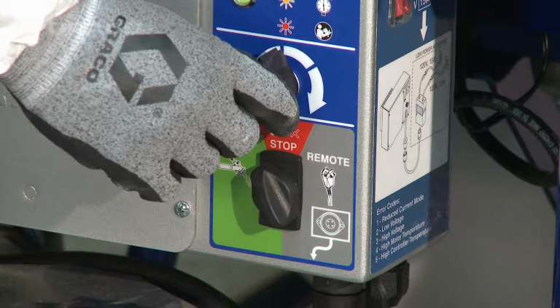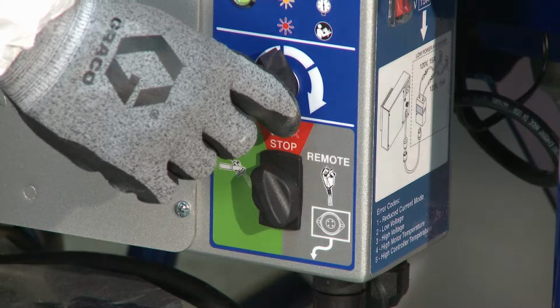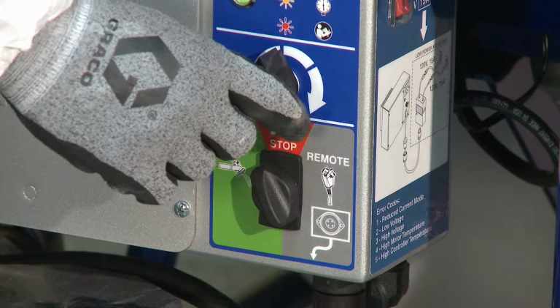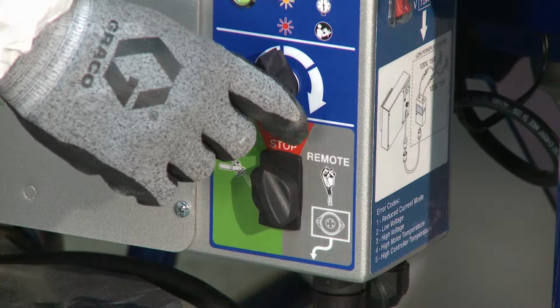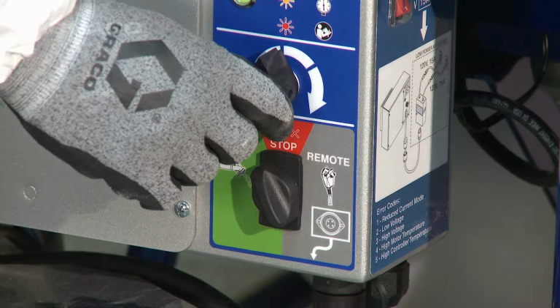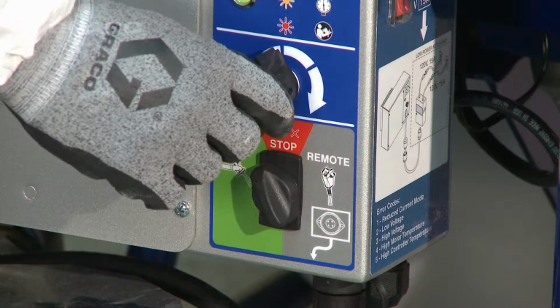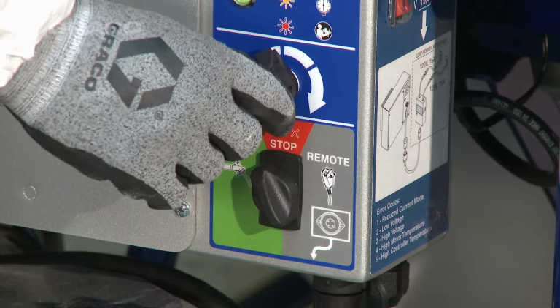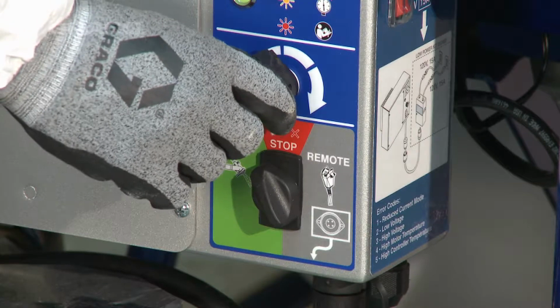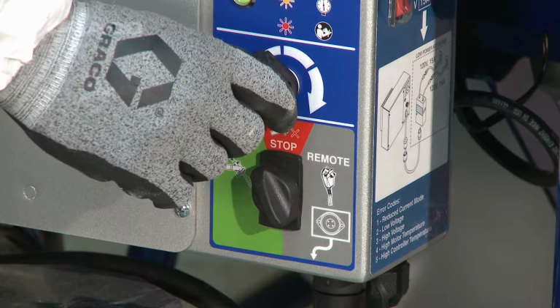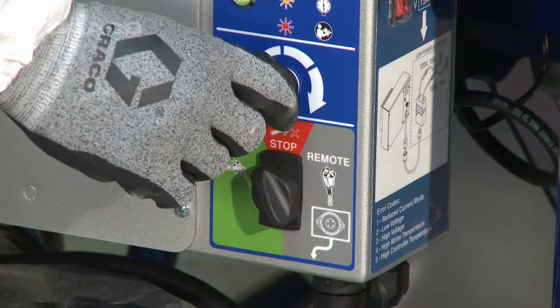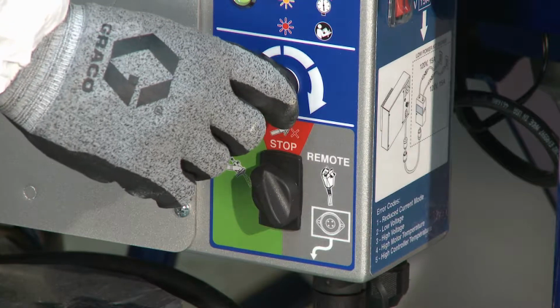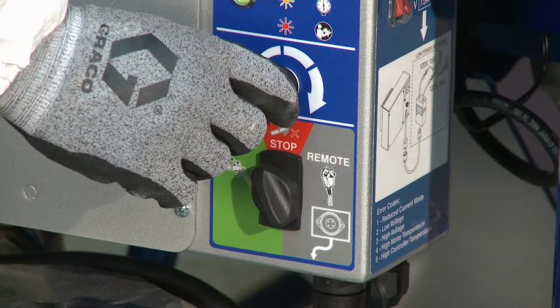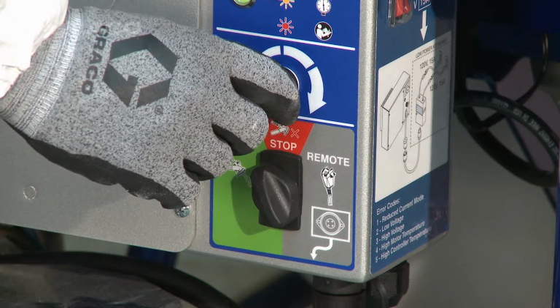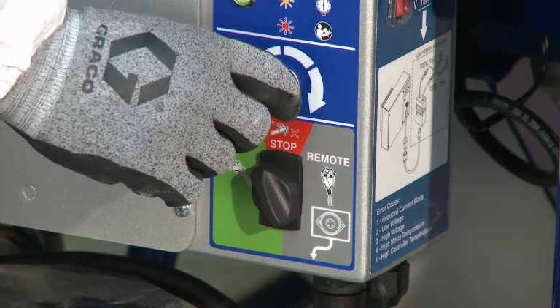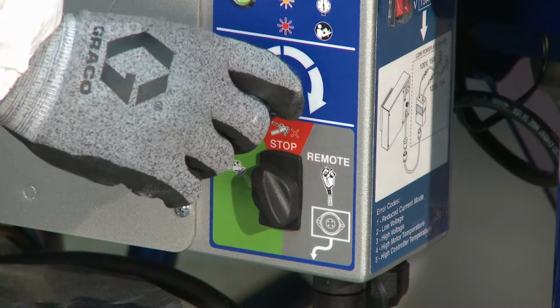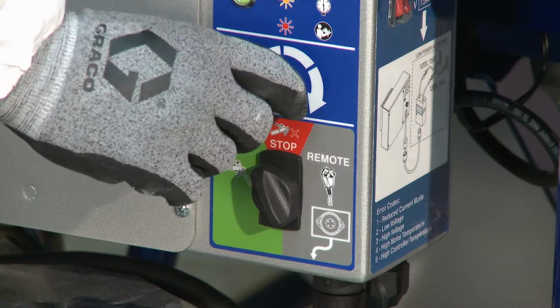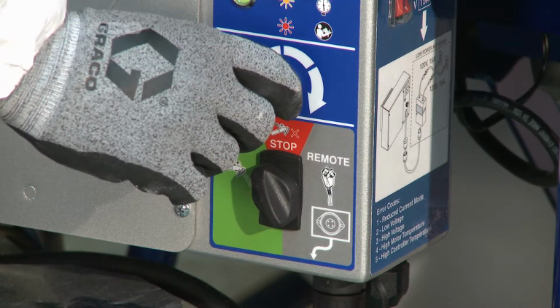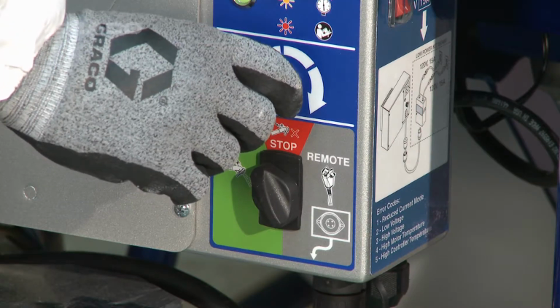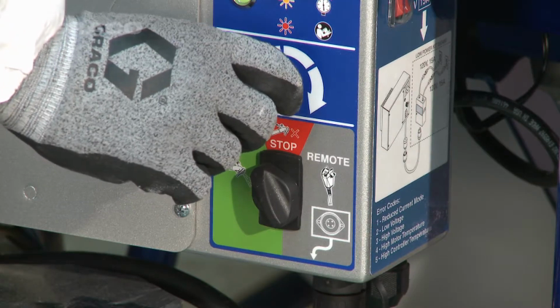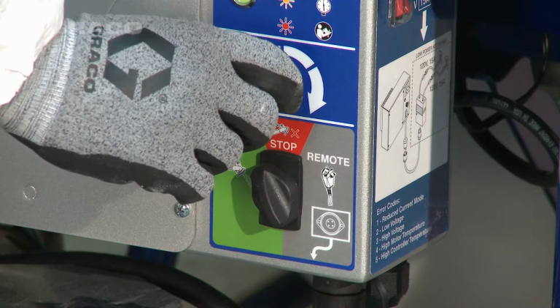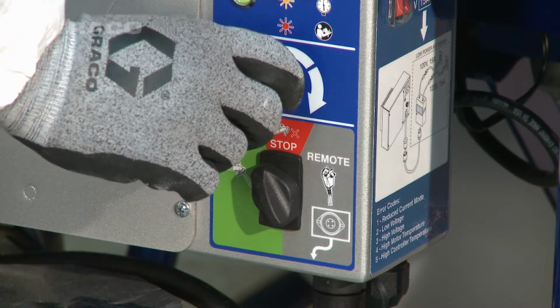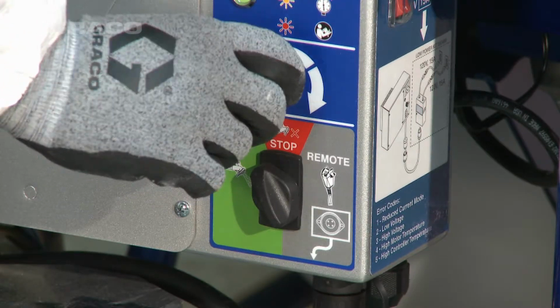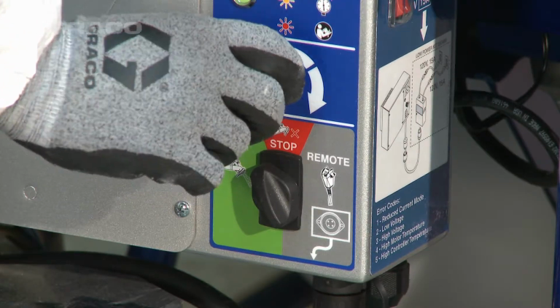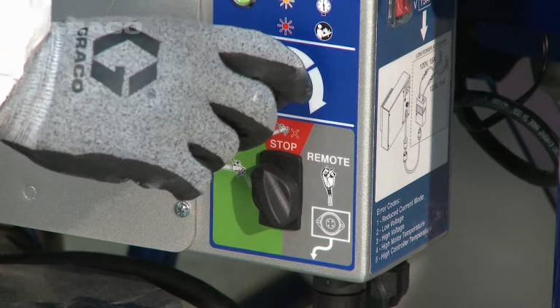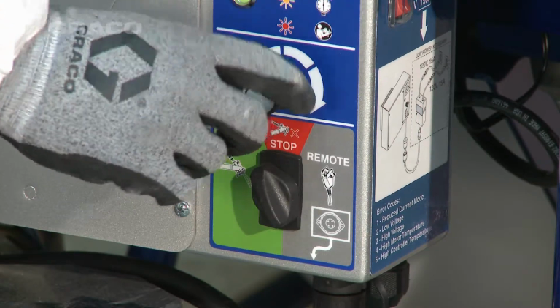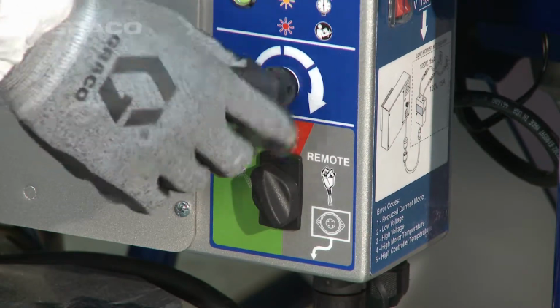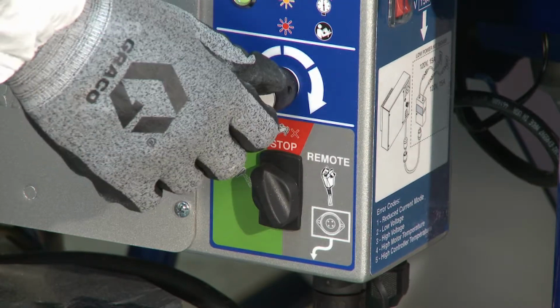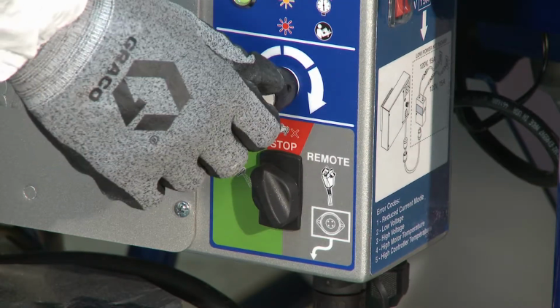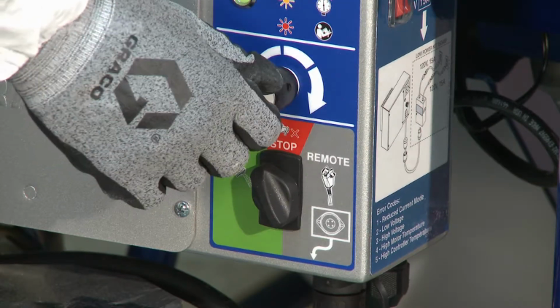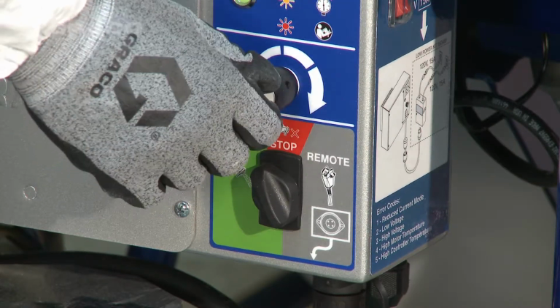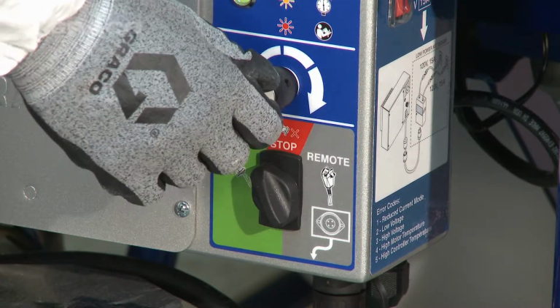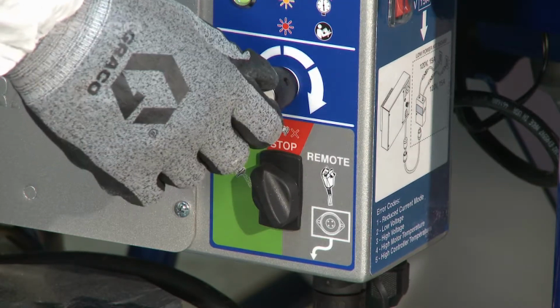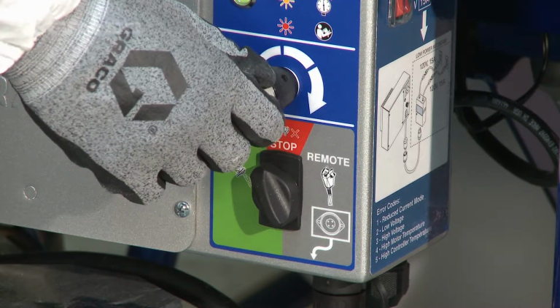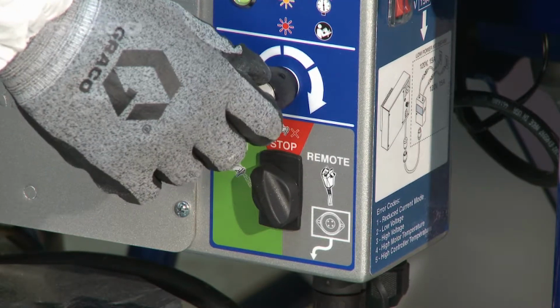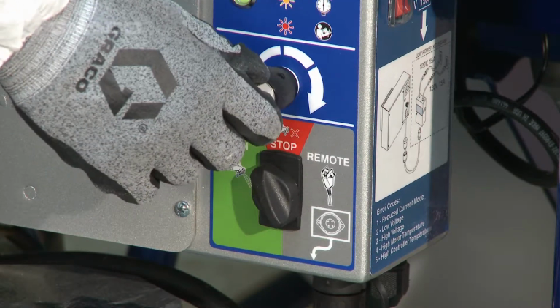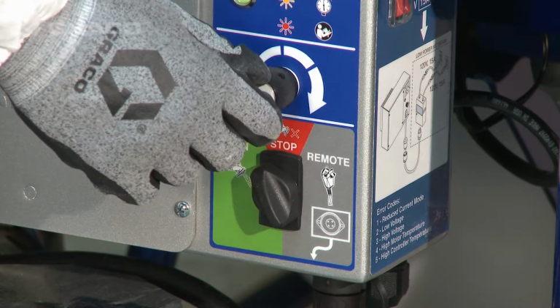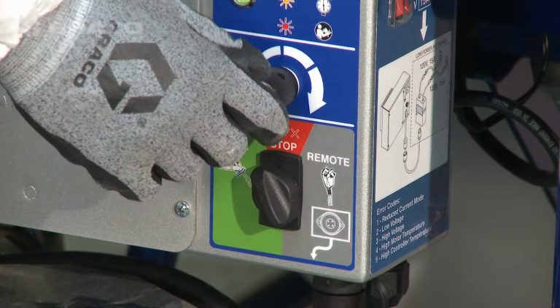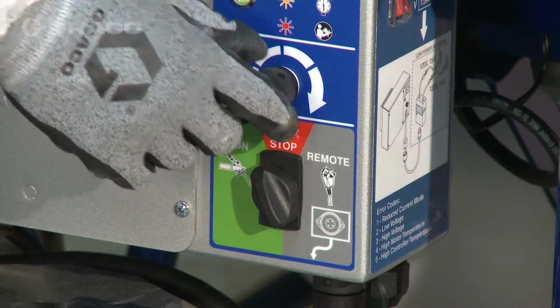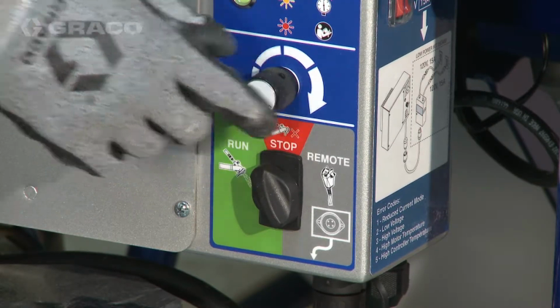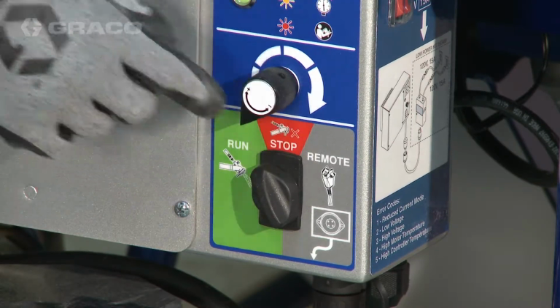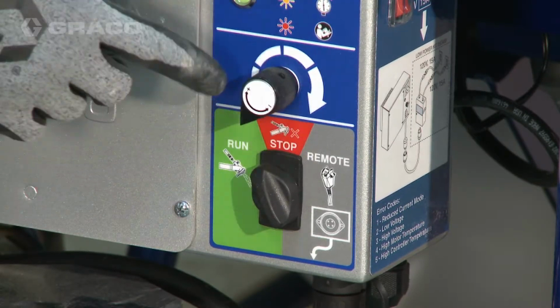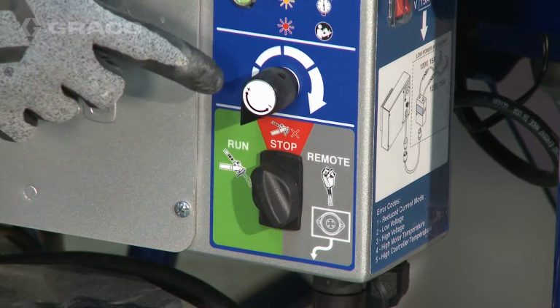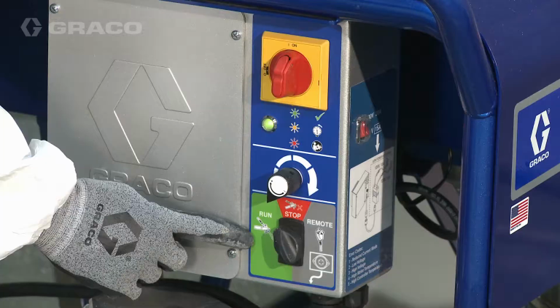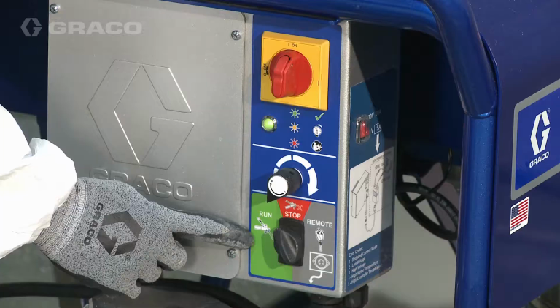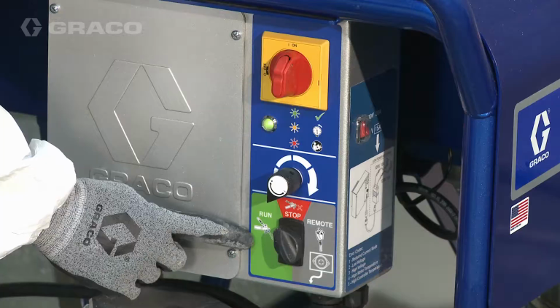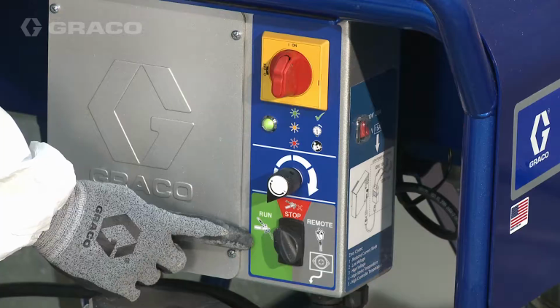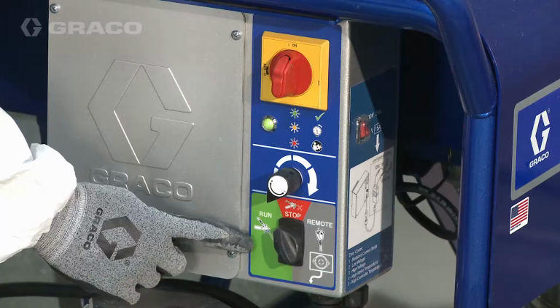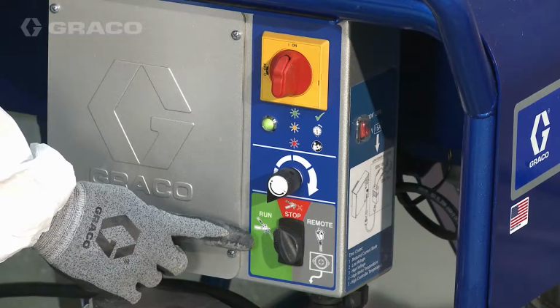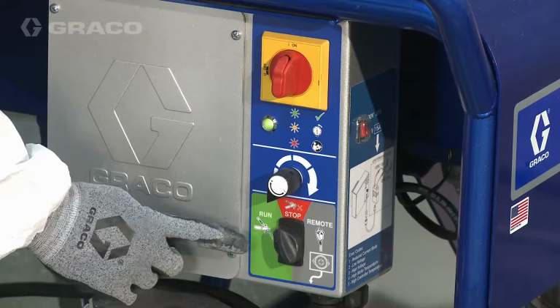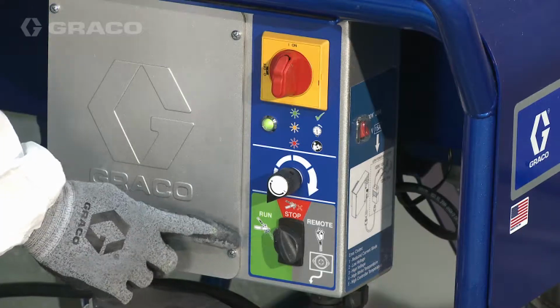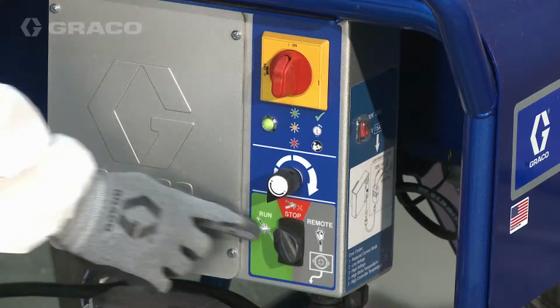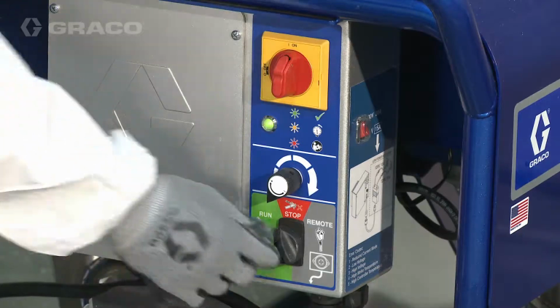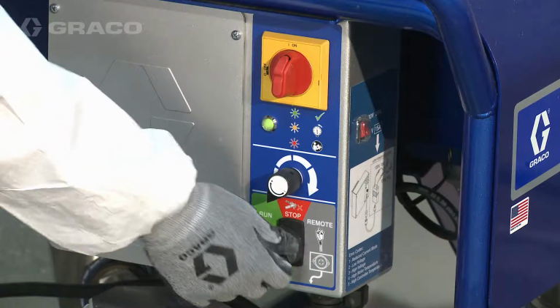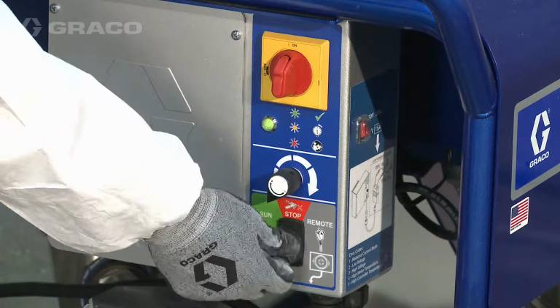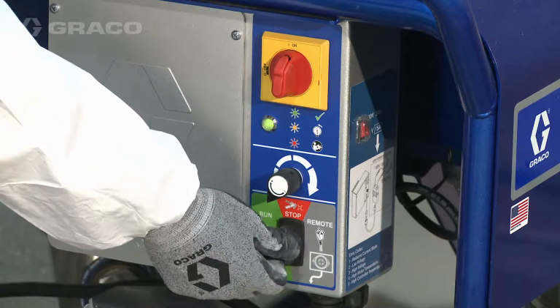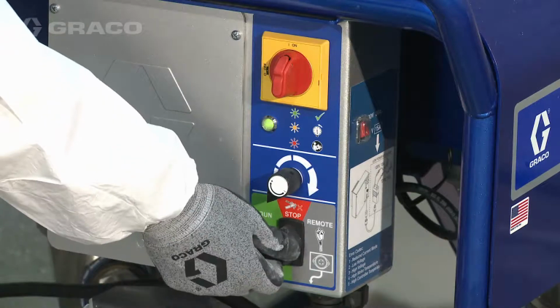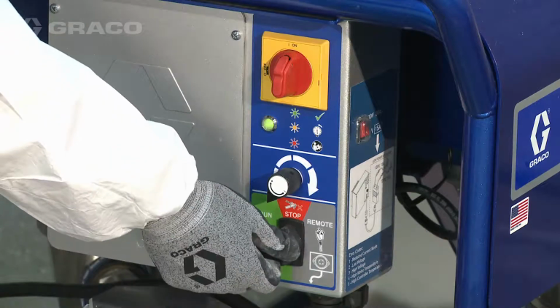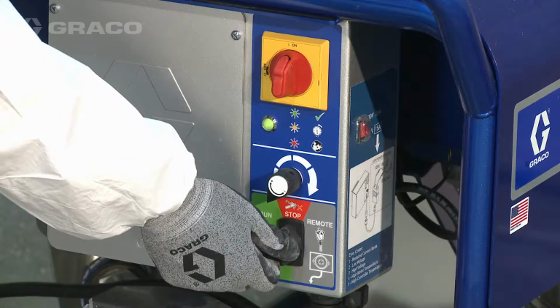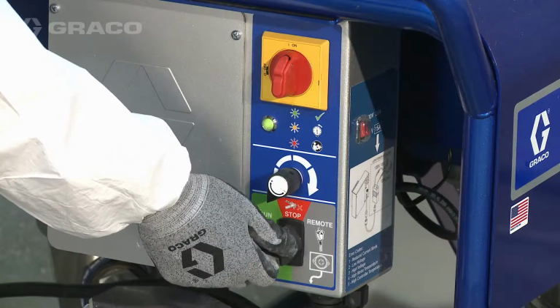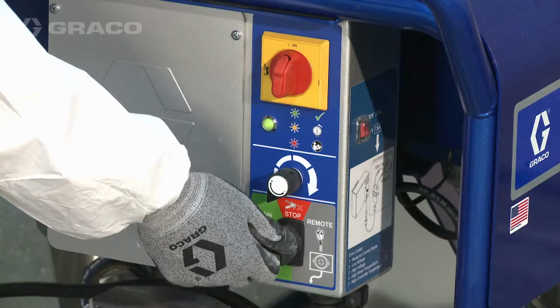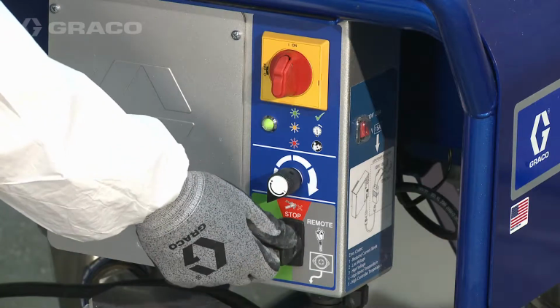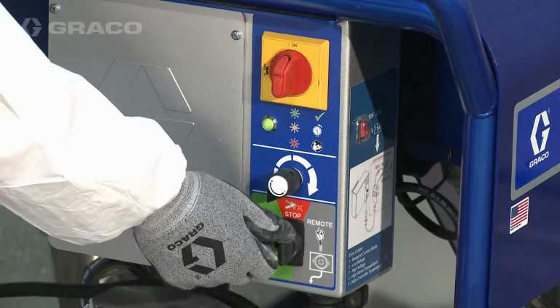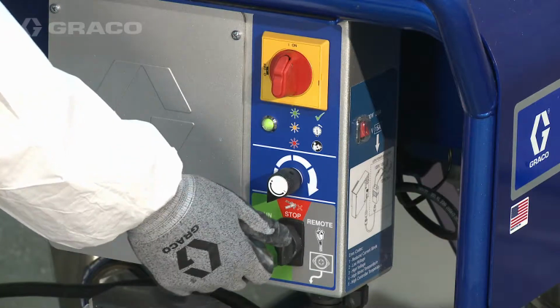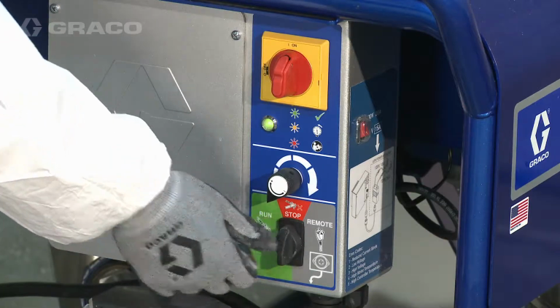To stop dispensing, turn speed control down until it stops. Turn the three-way switch to stop.